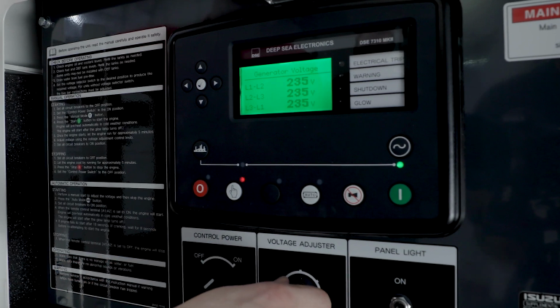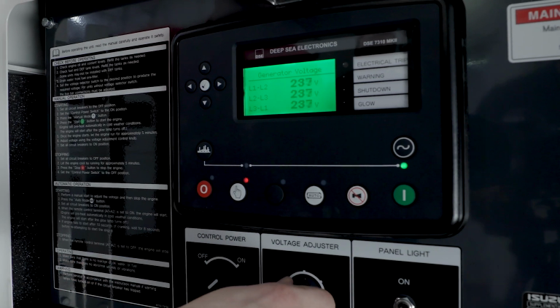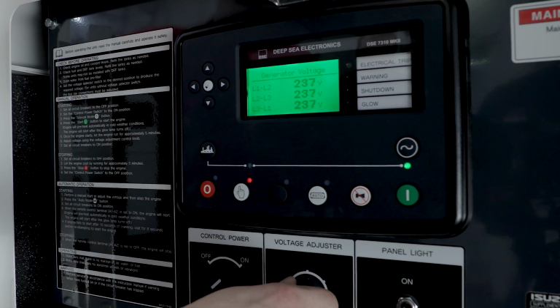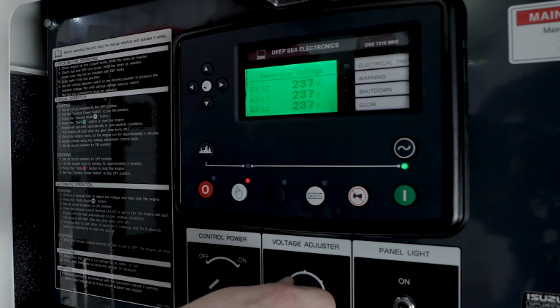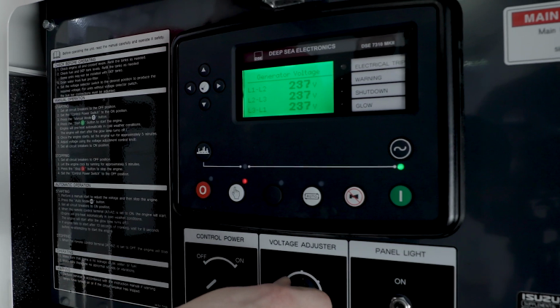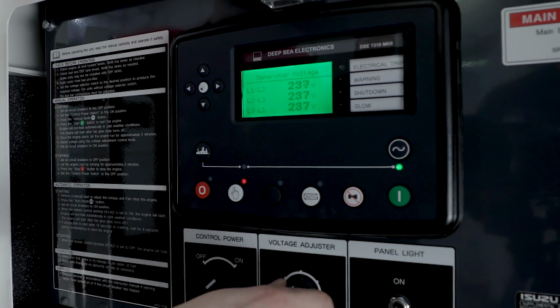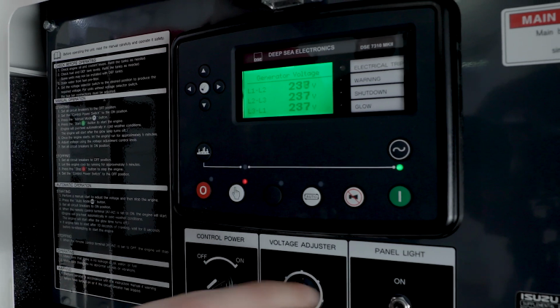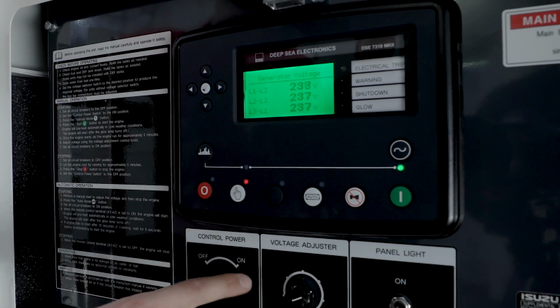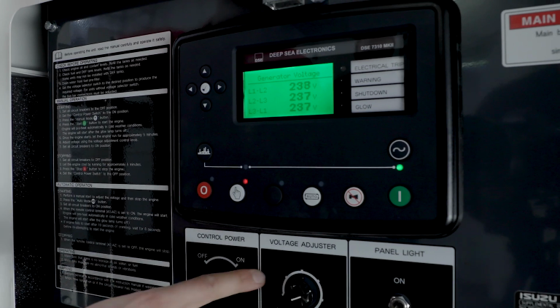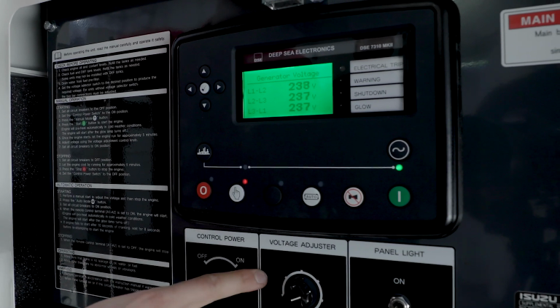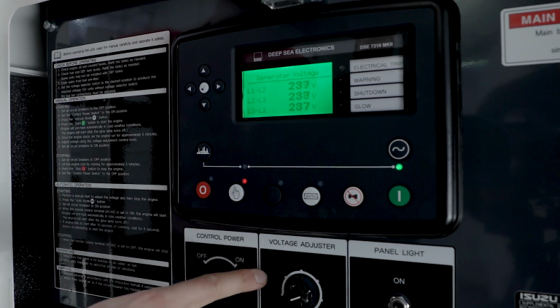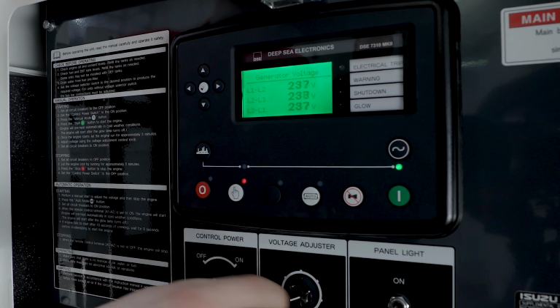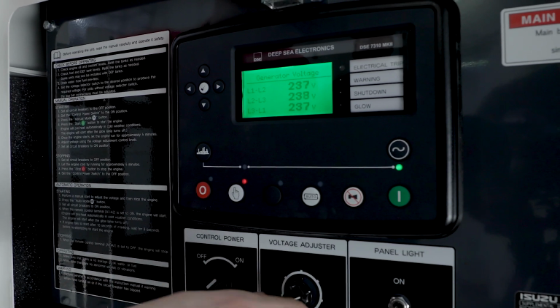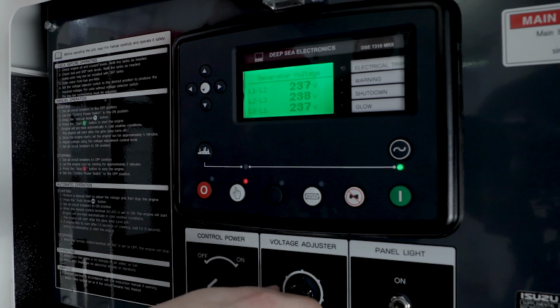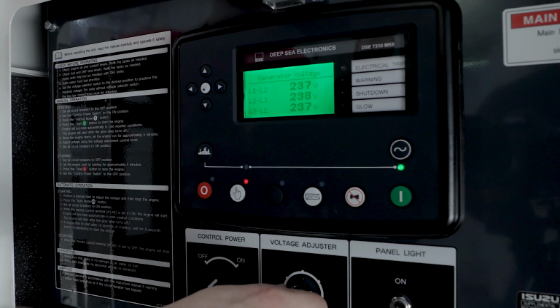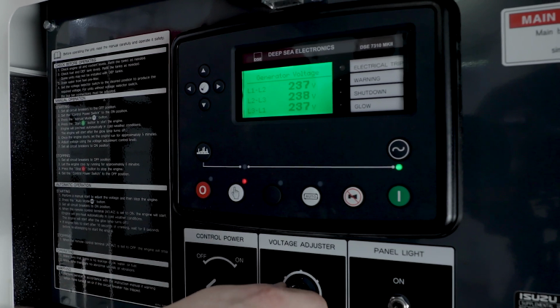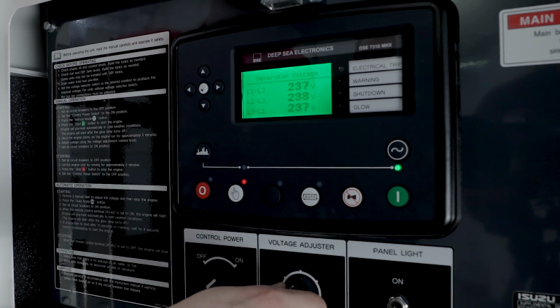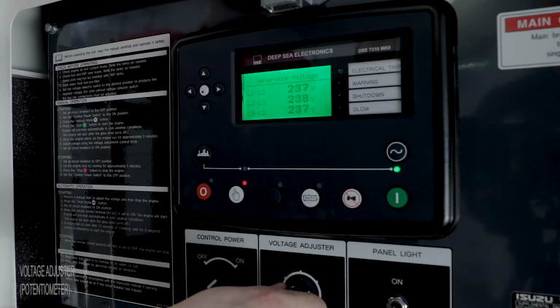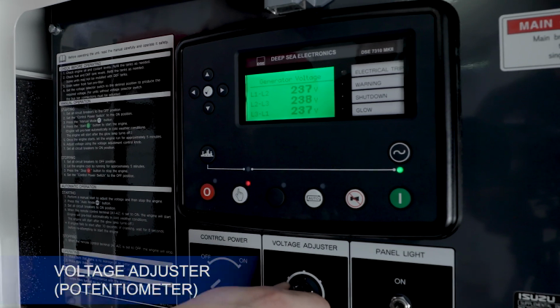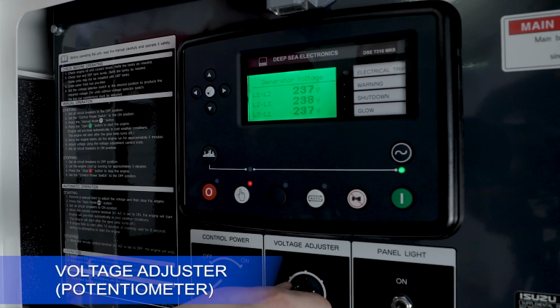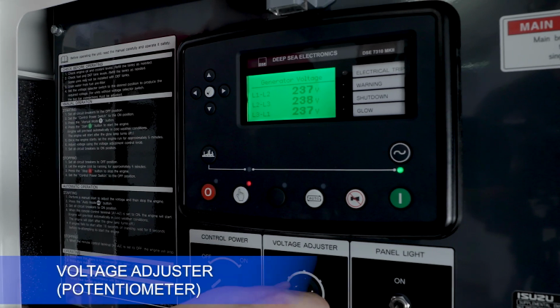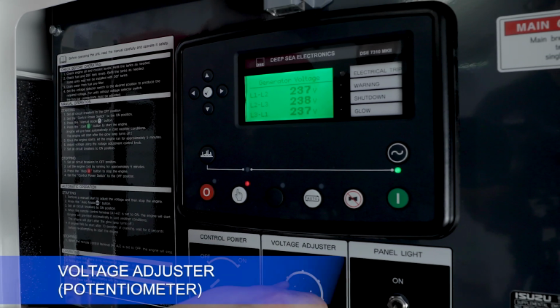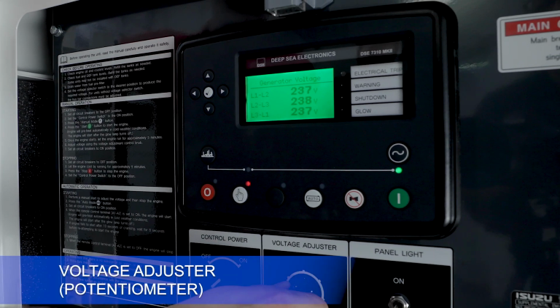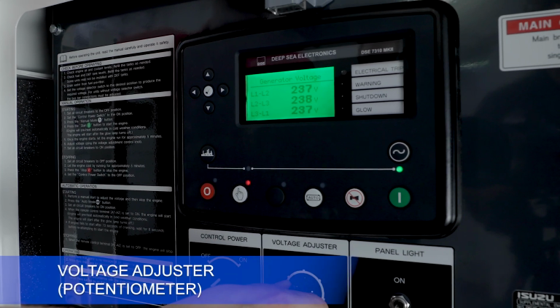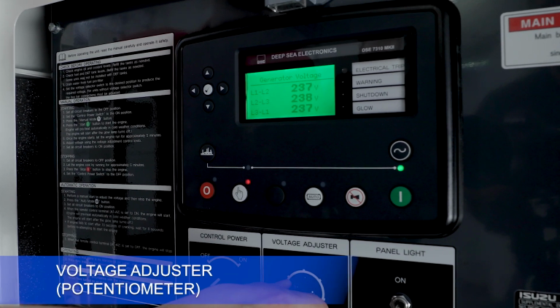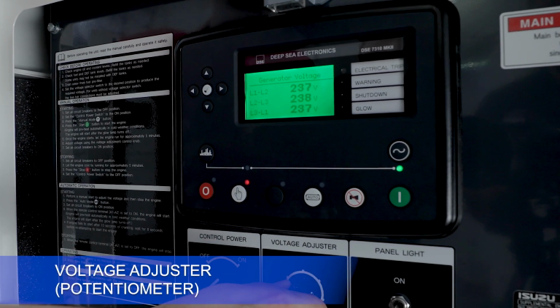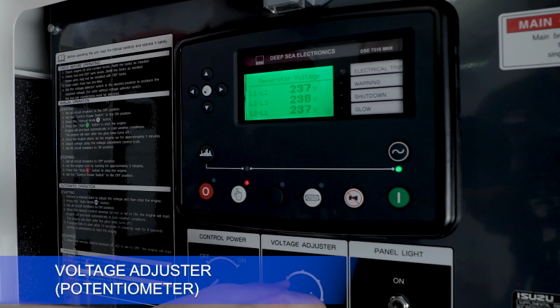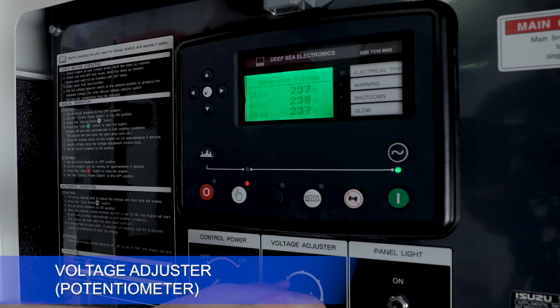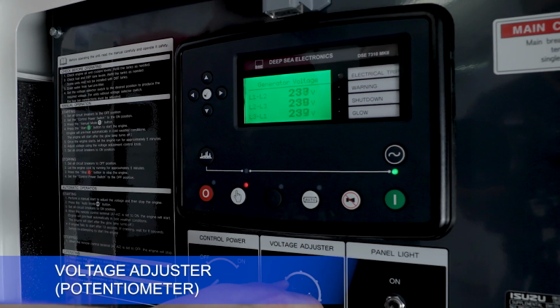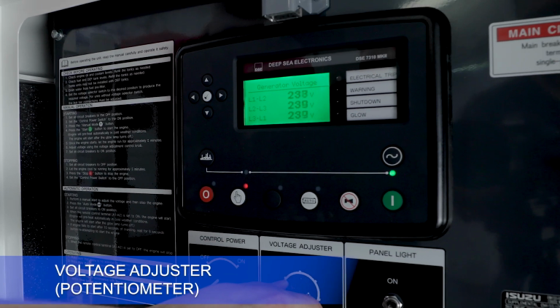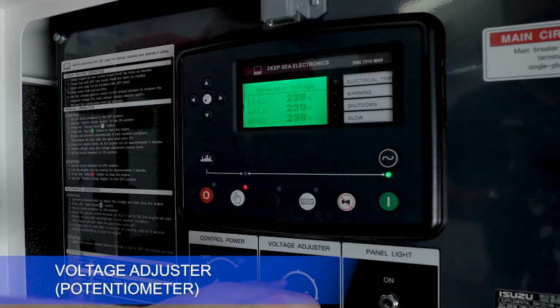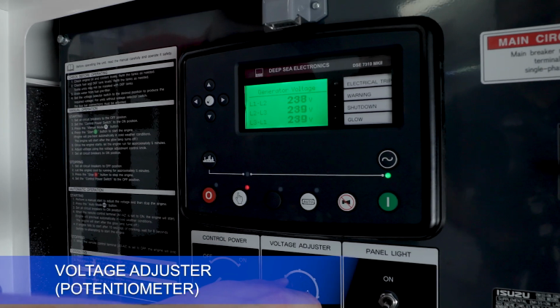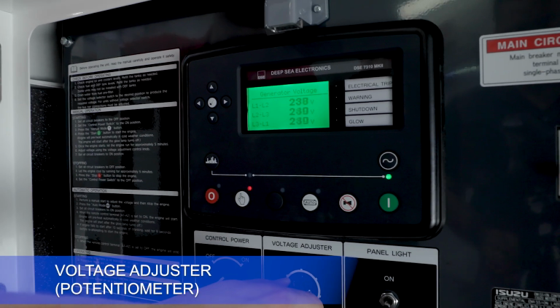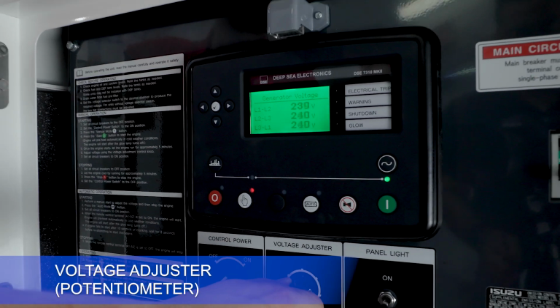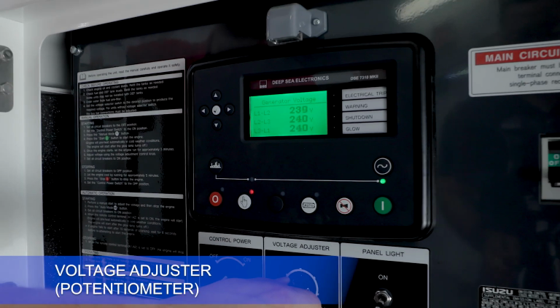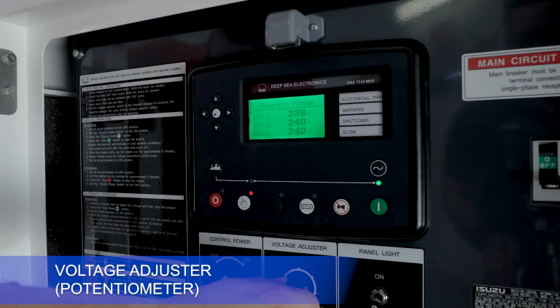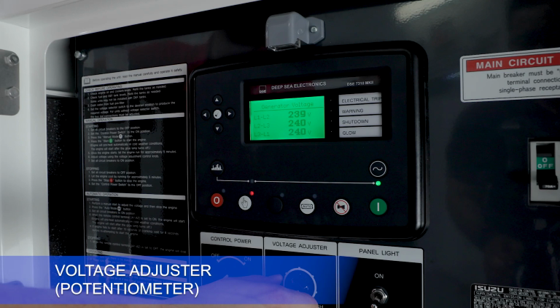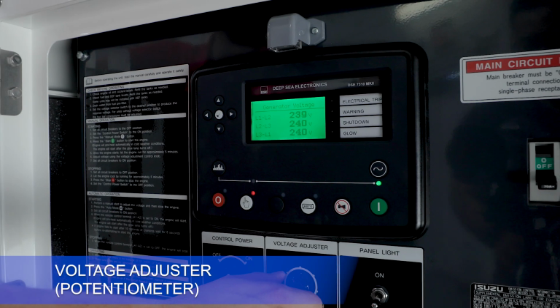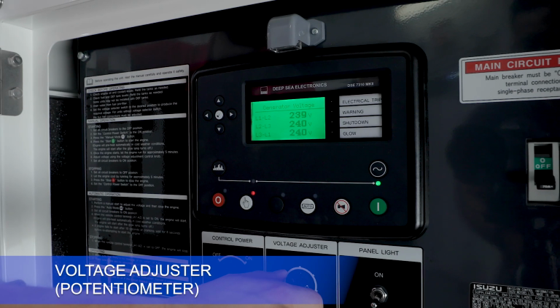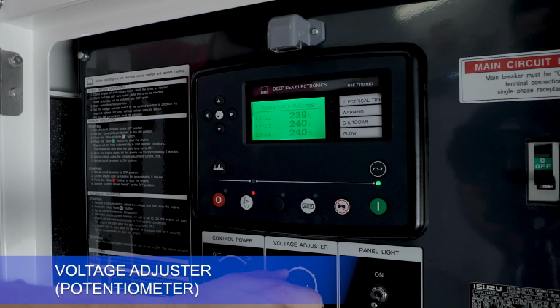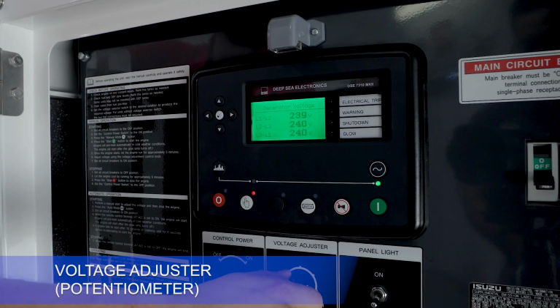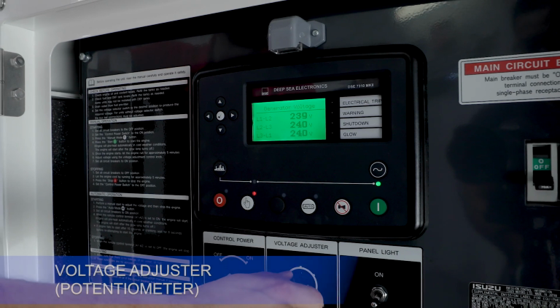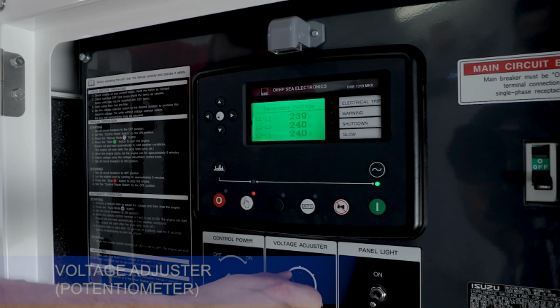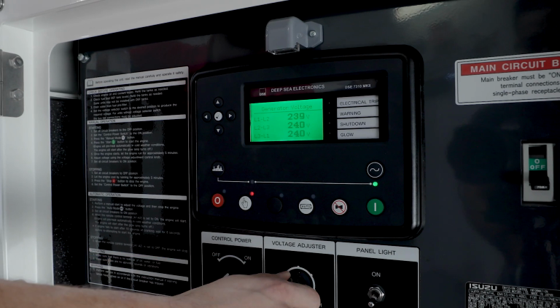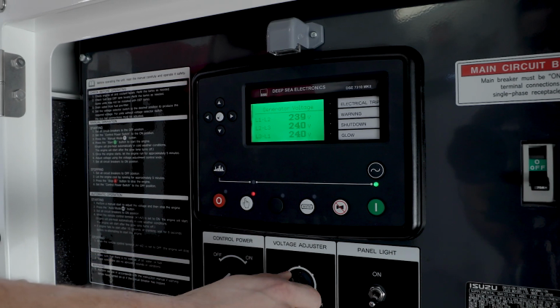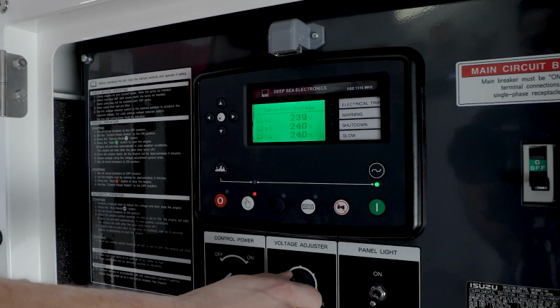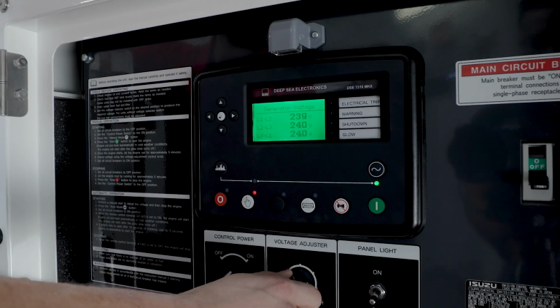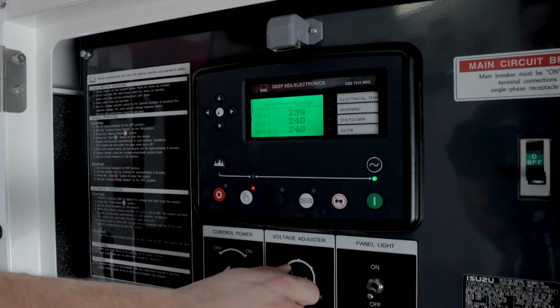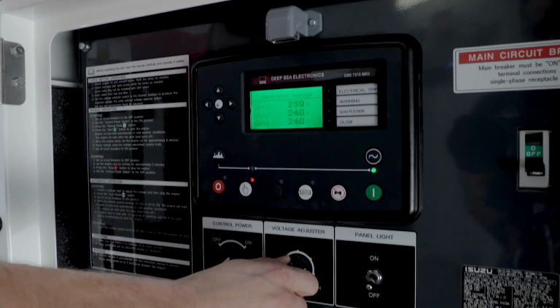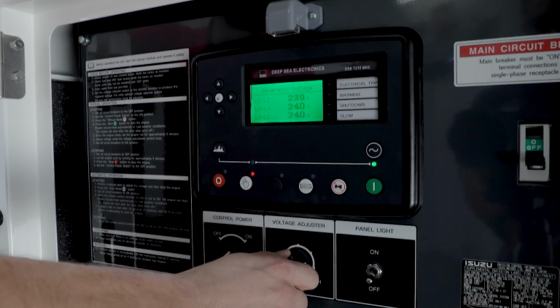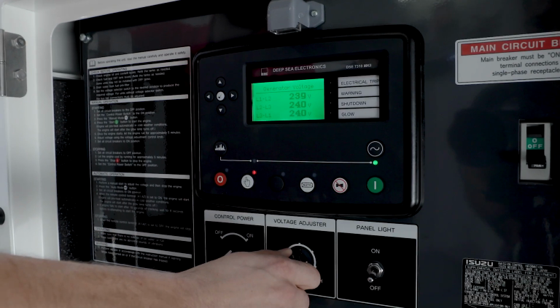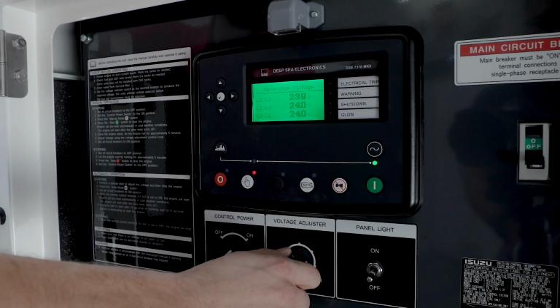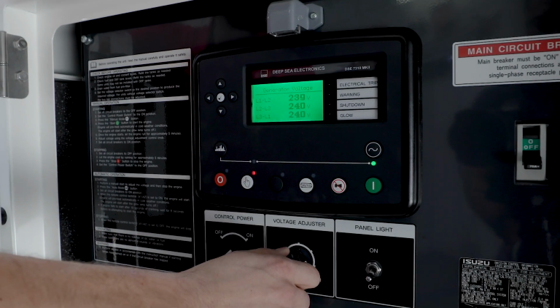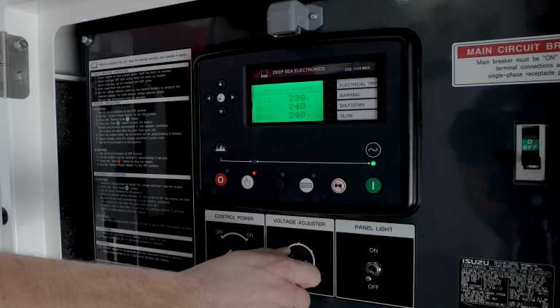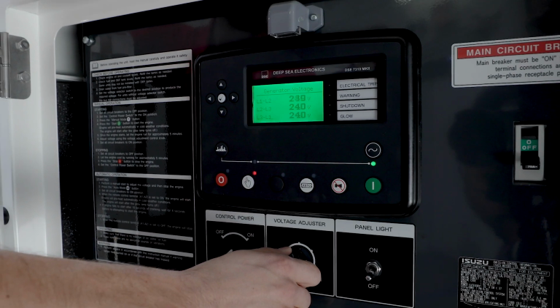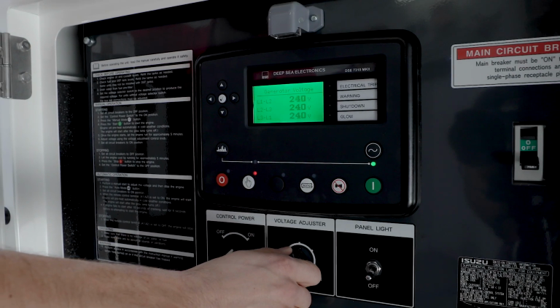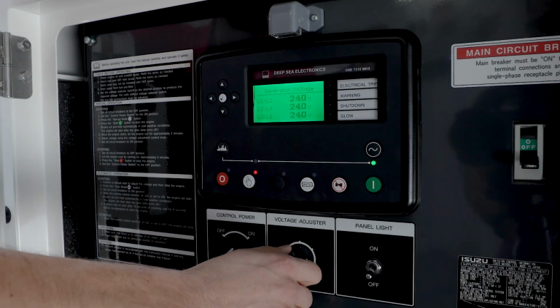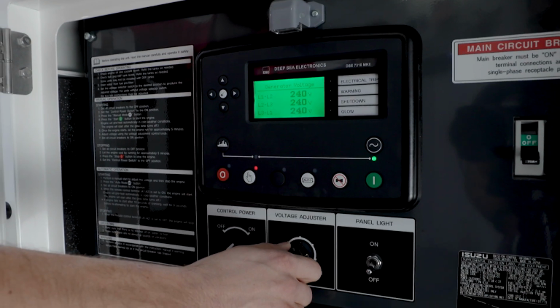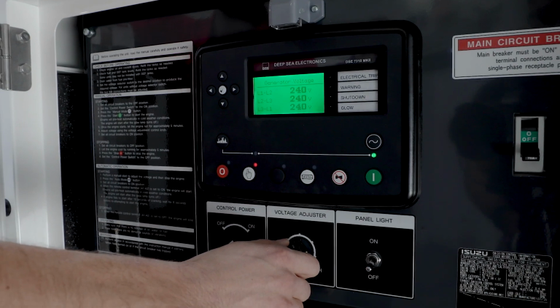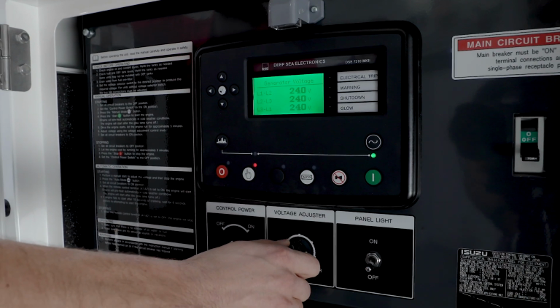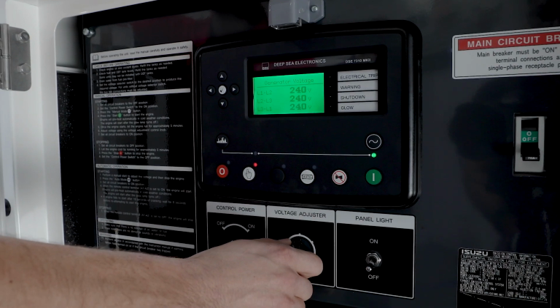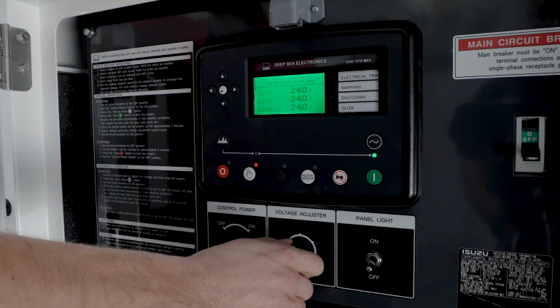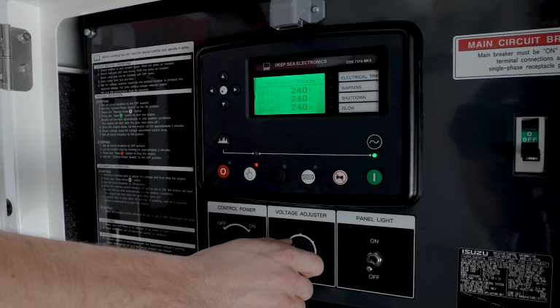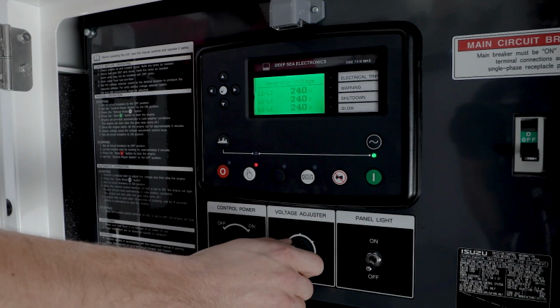While in this screen, use the voltage adjuster — the potentiometer — to fine tune the voltage to the desired output.